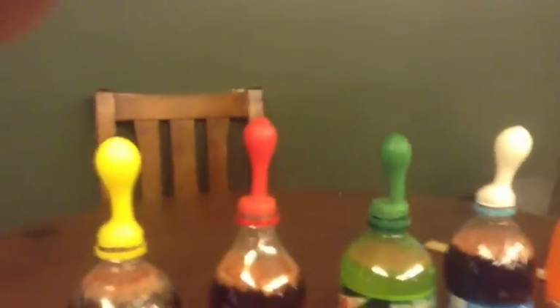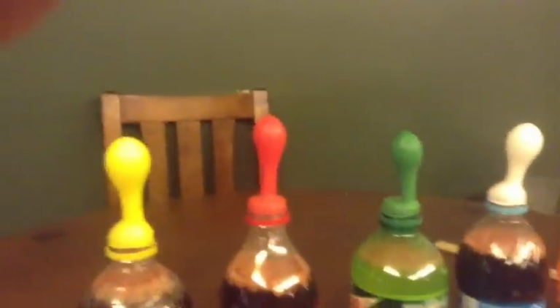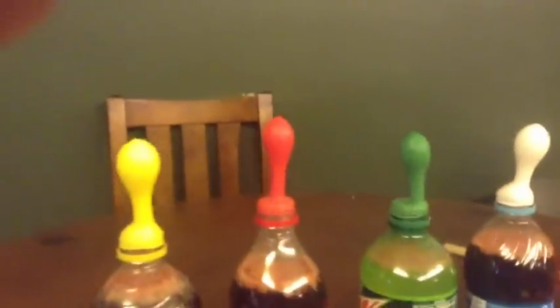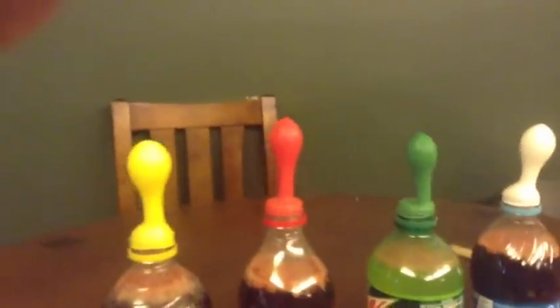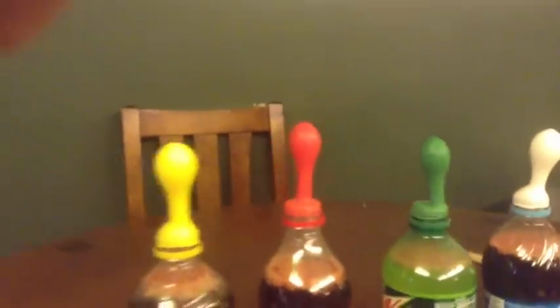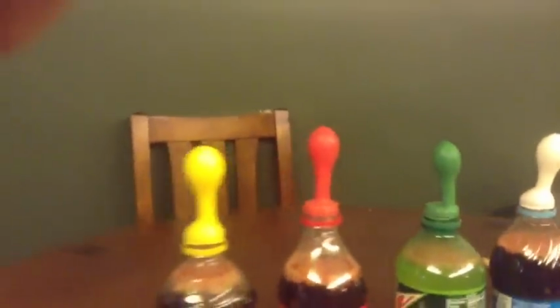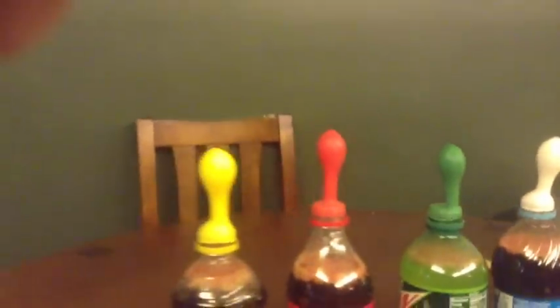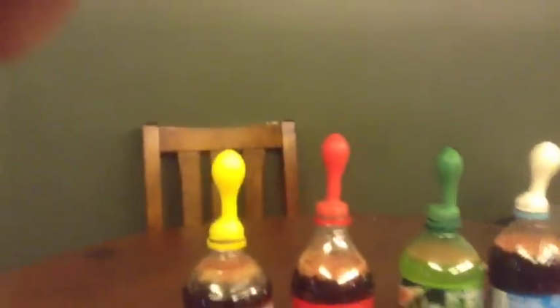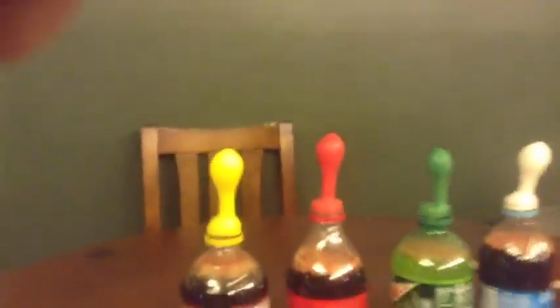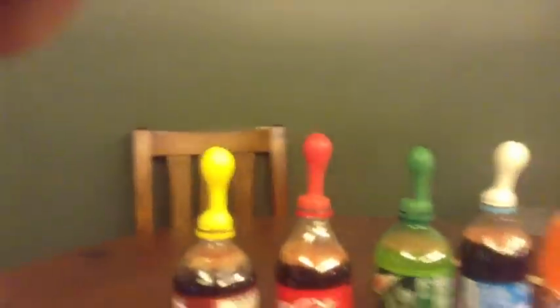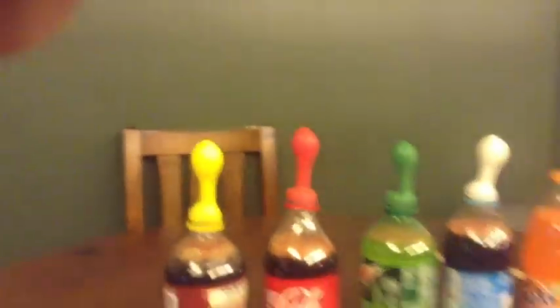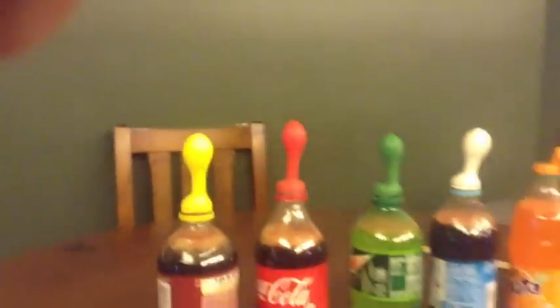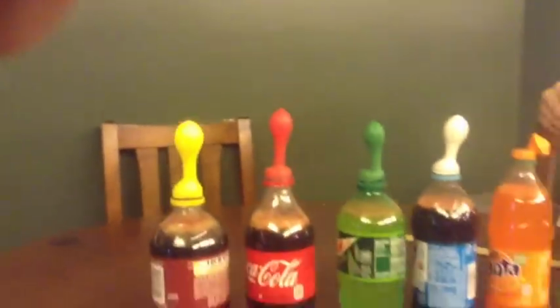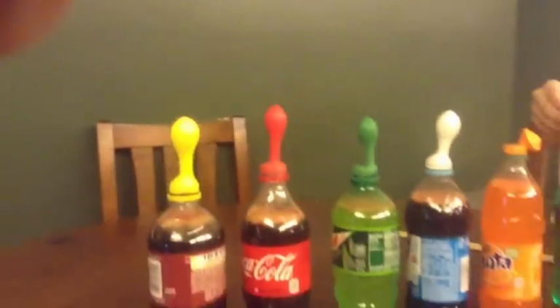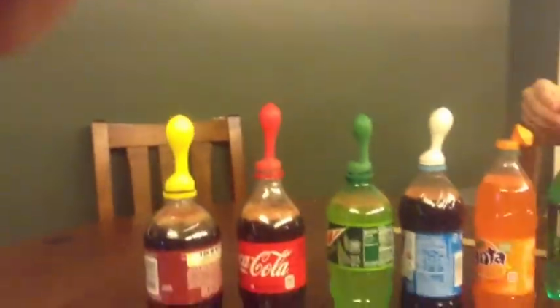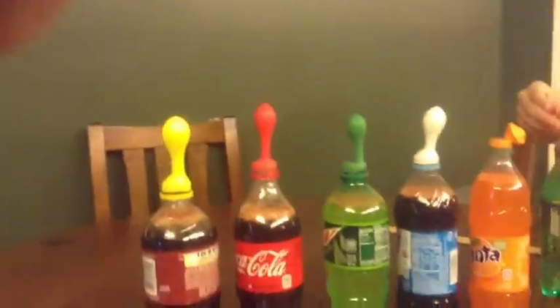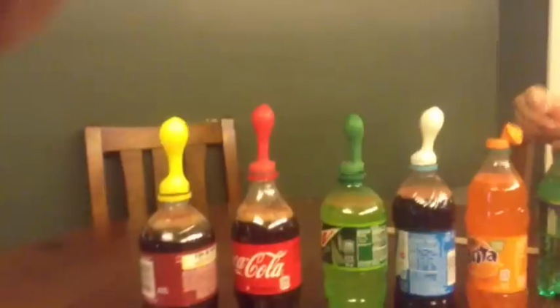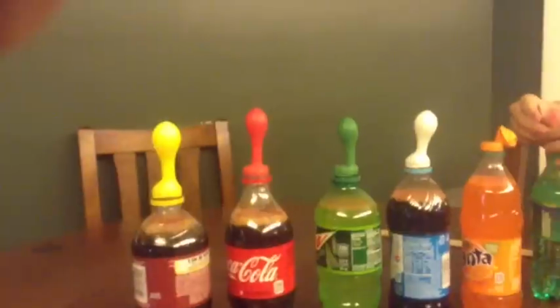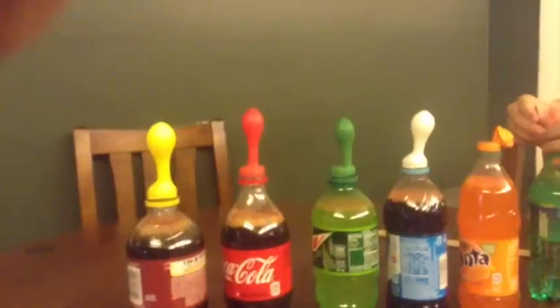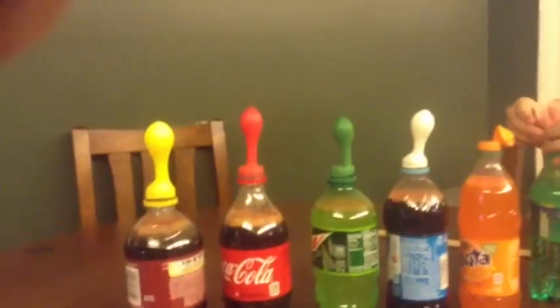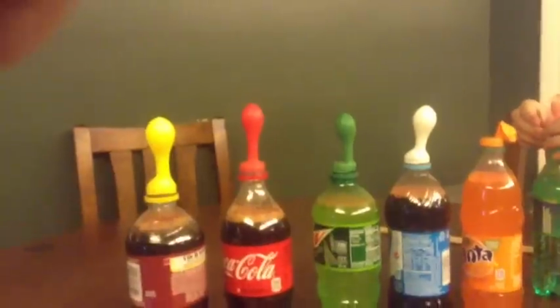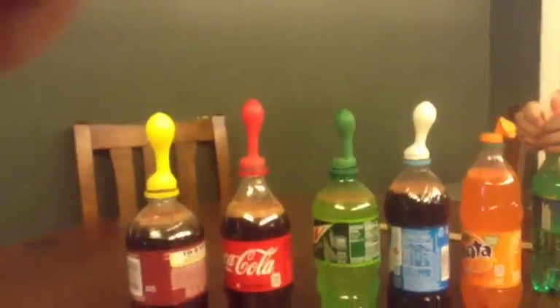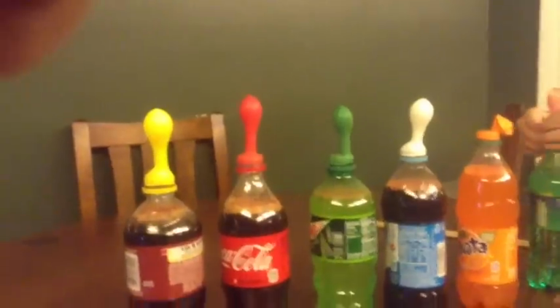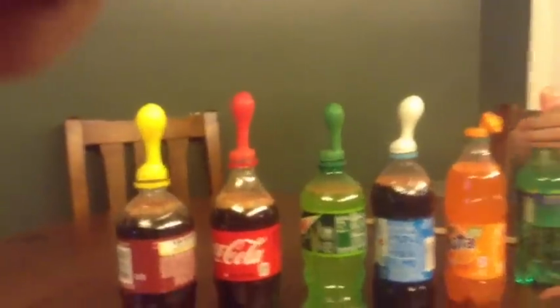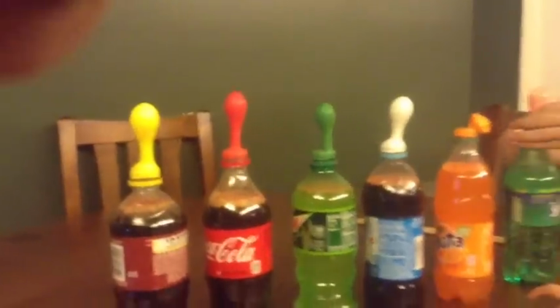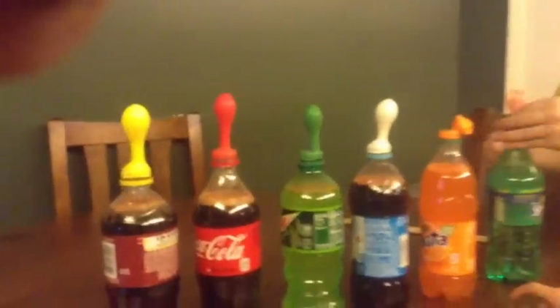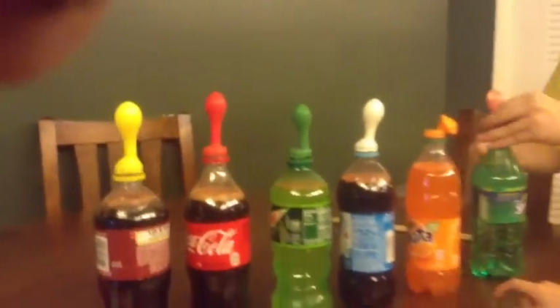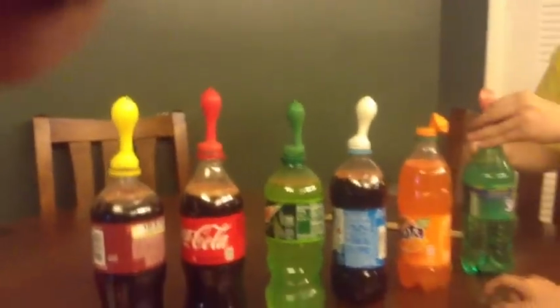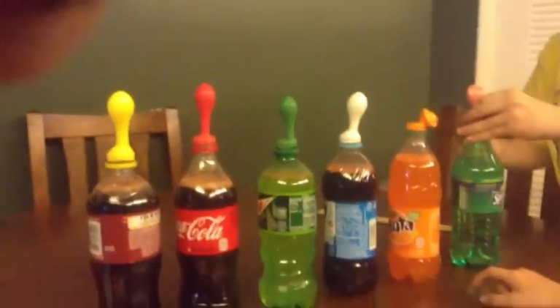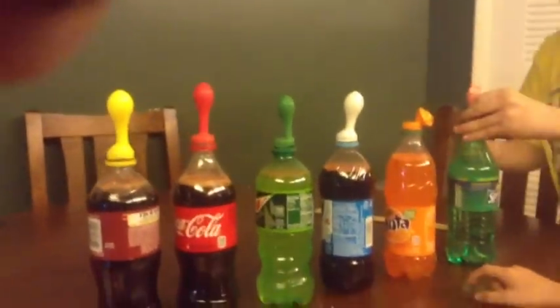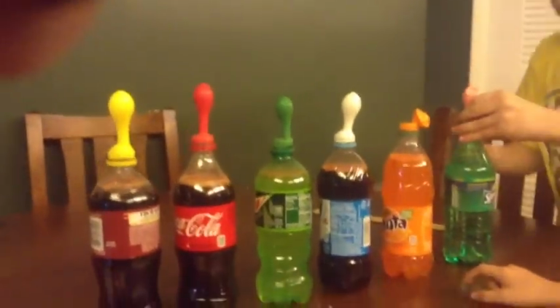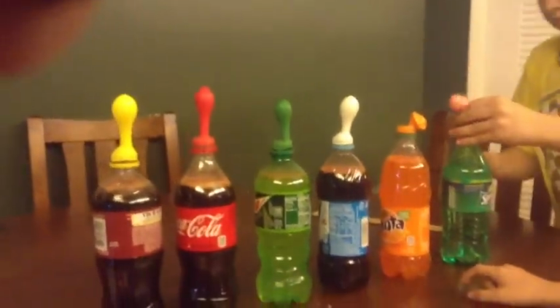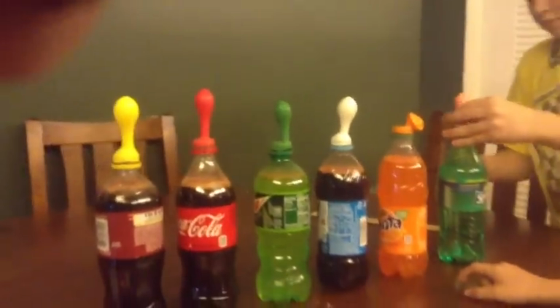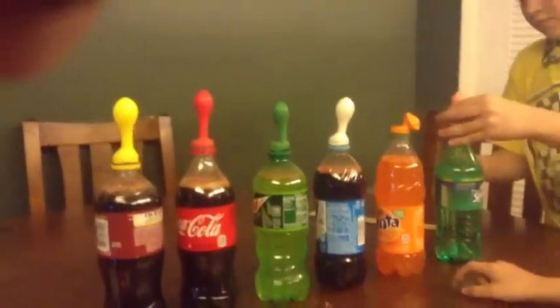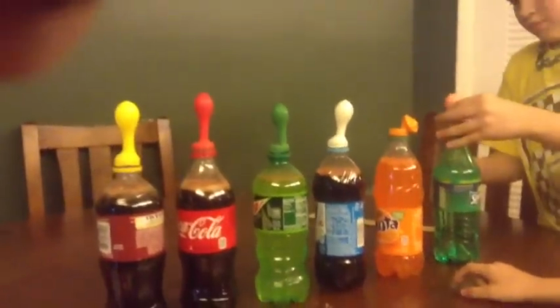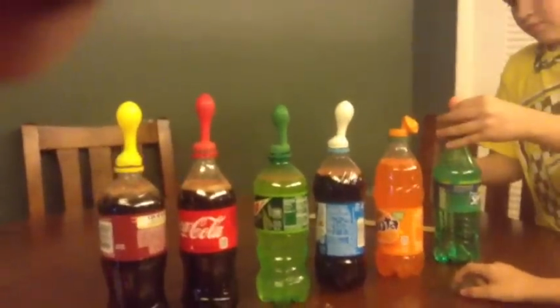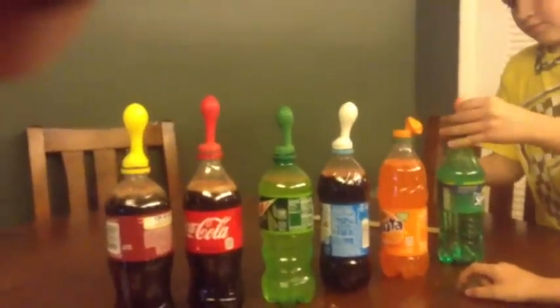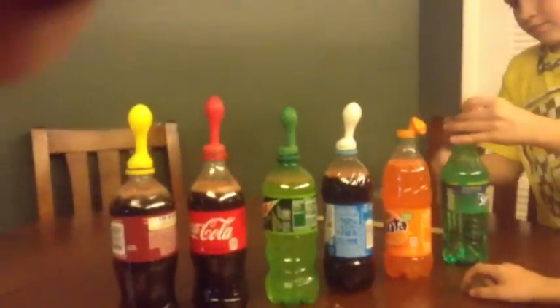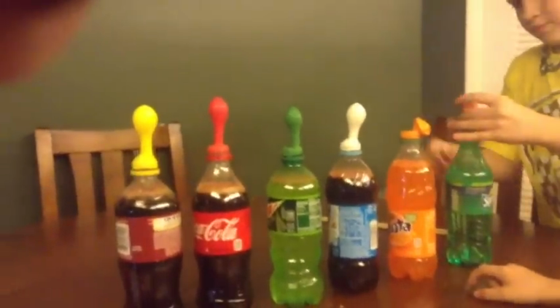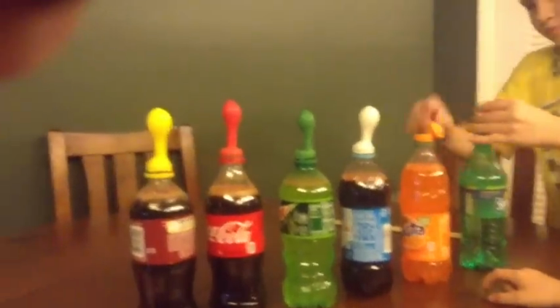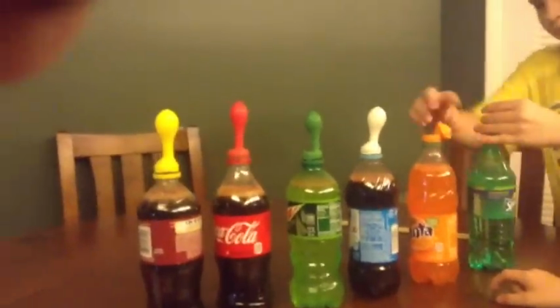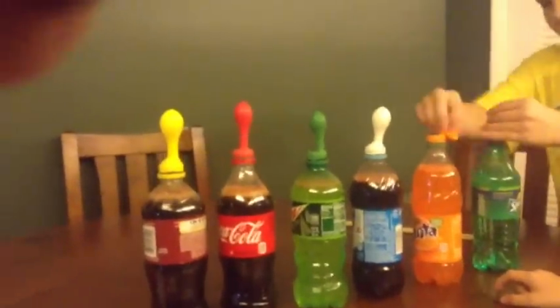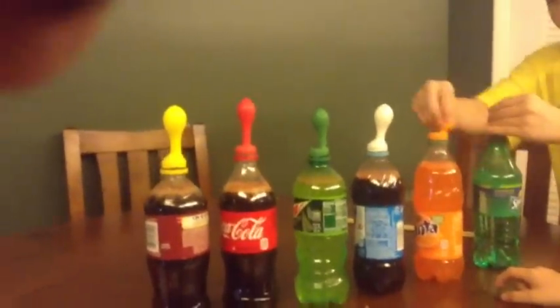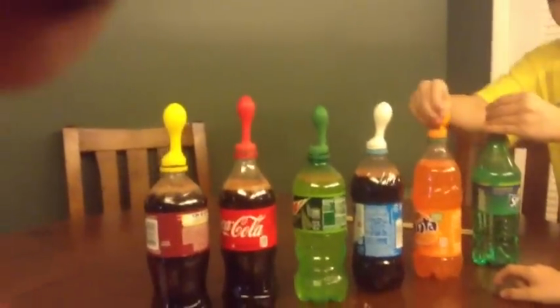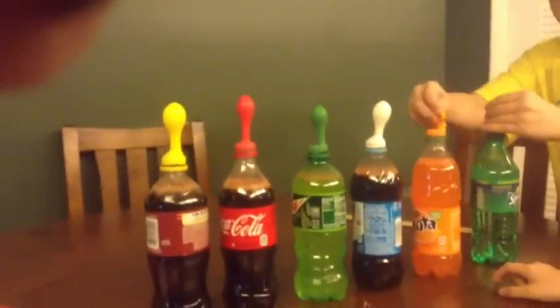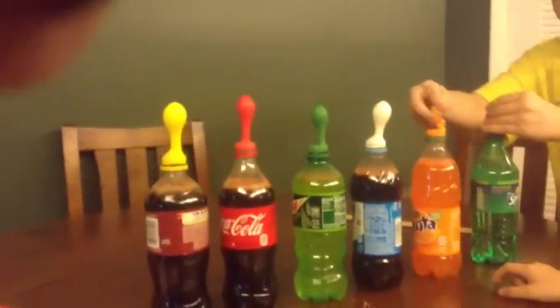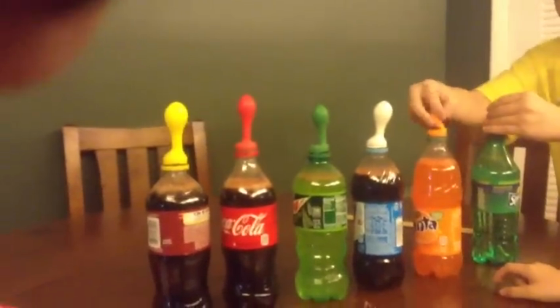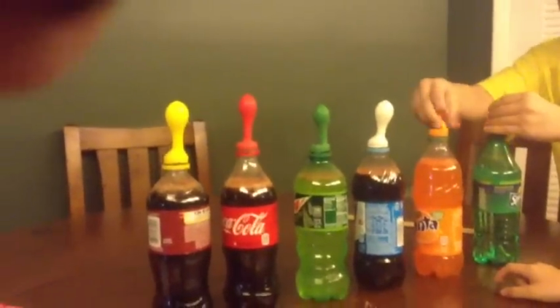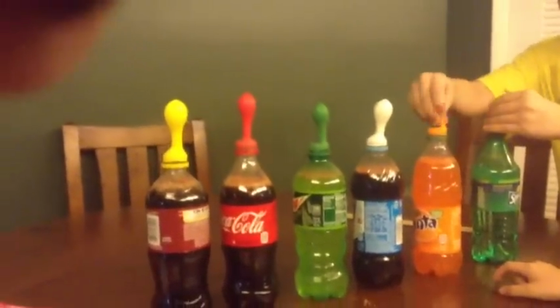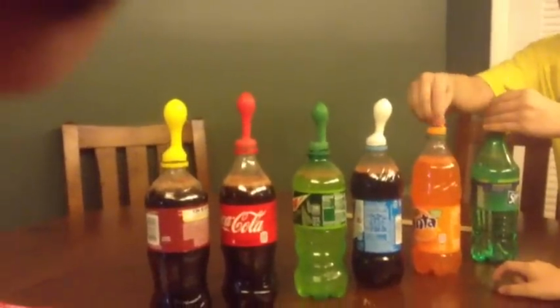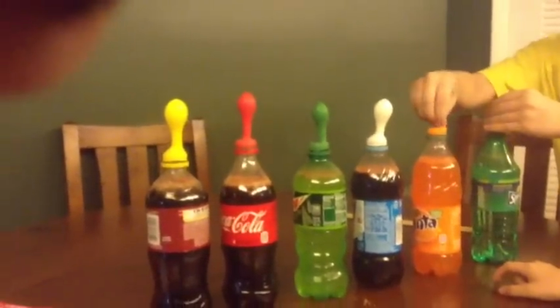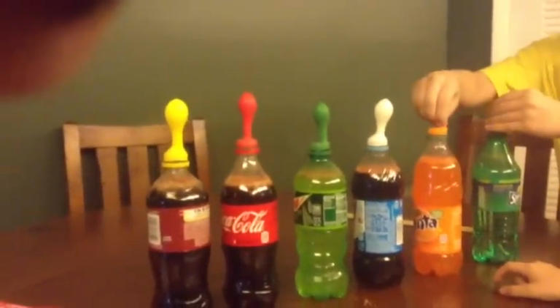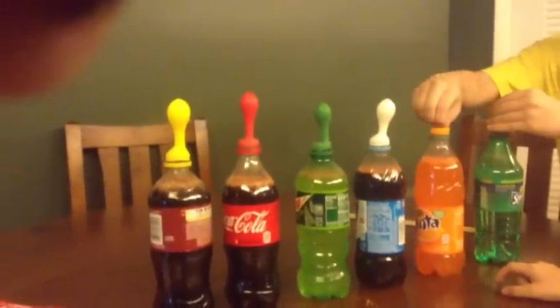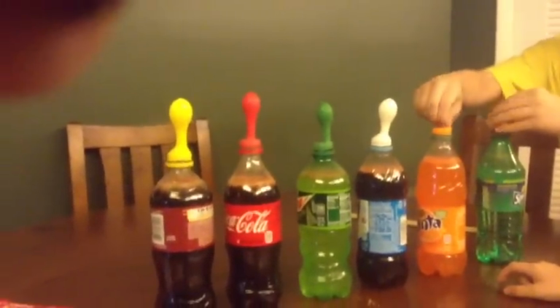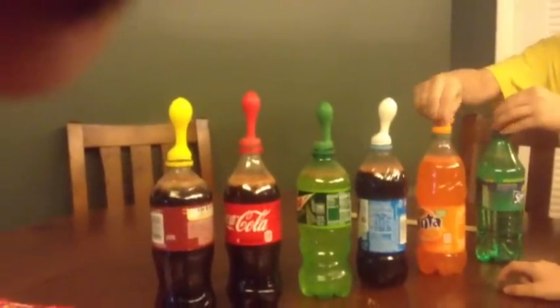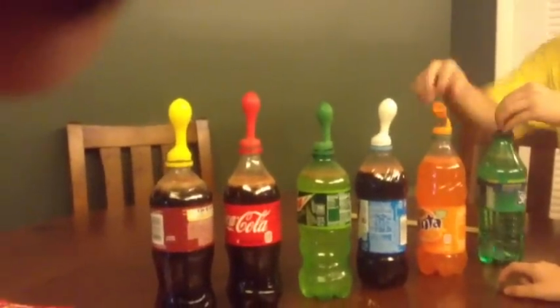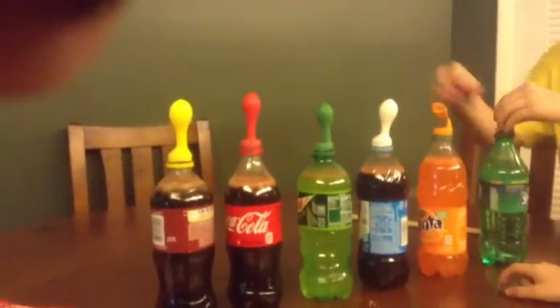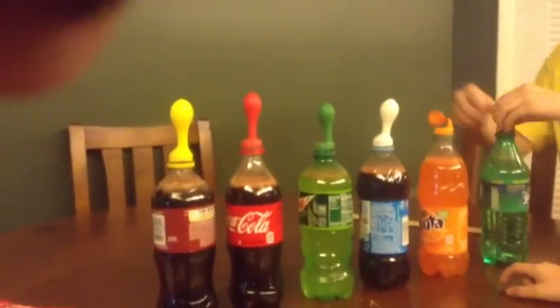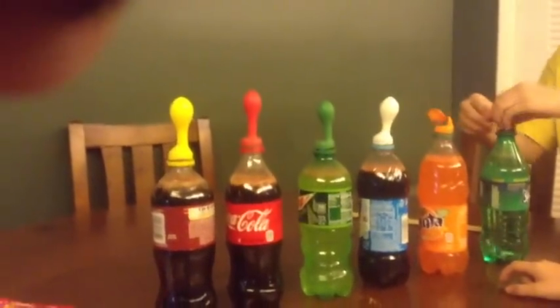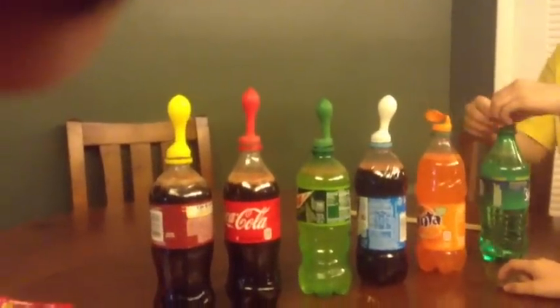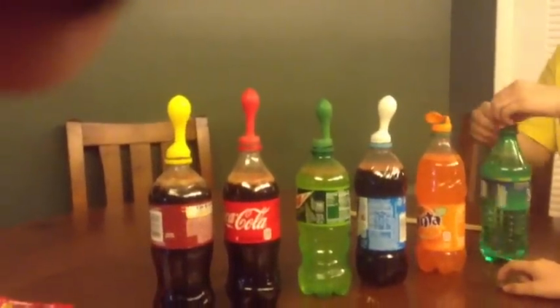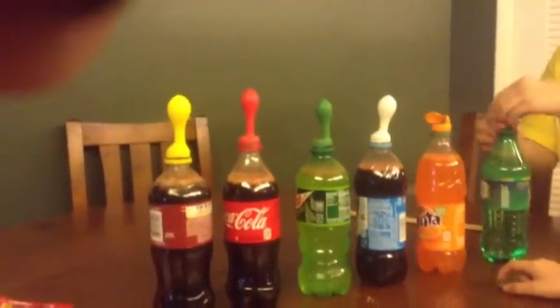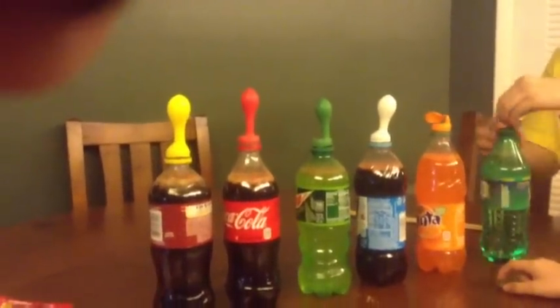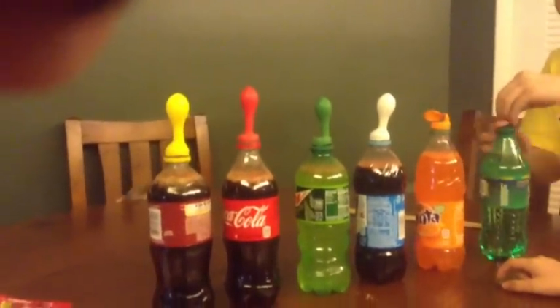This one's not doing anything. Well, maybe the Fanta's not the best soda to deal with.